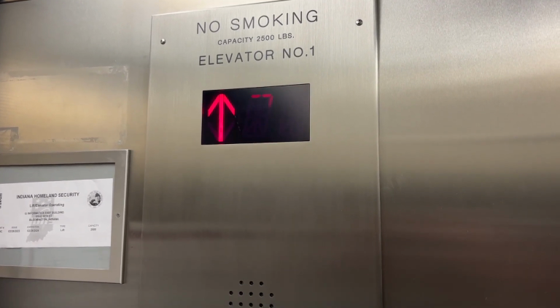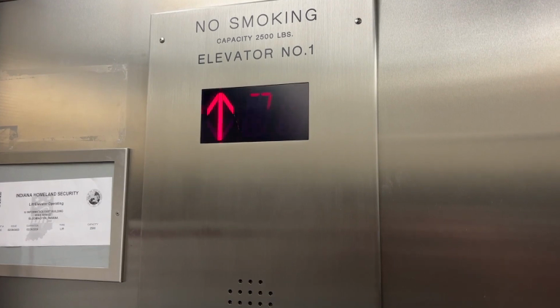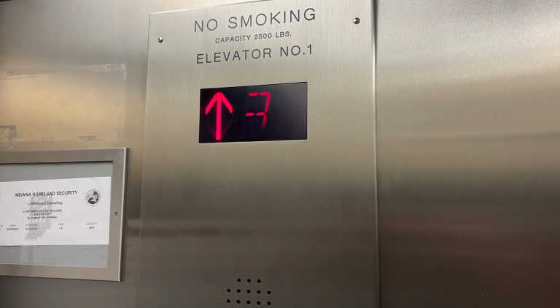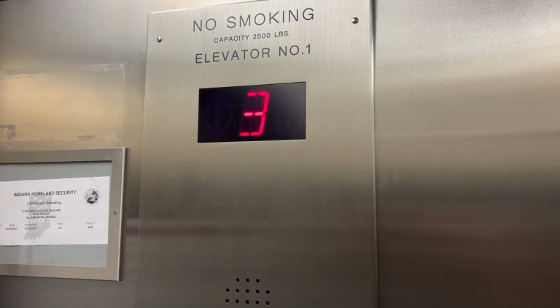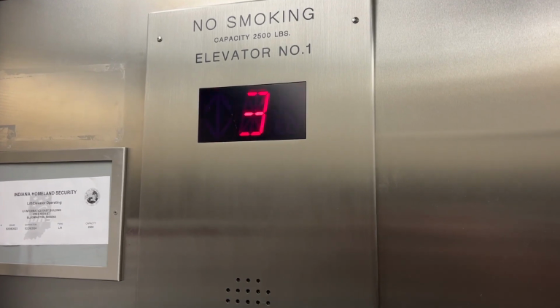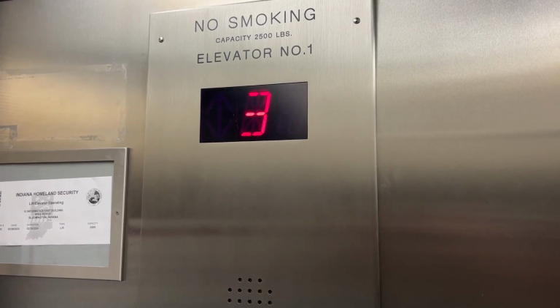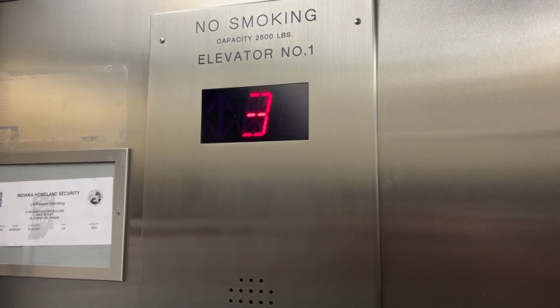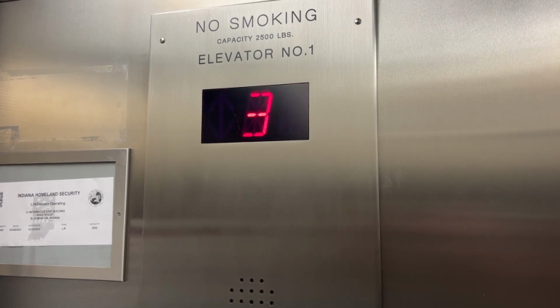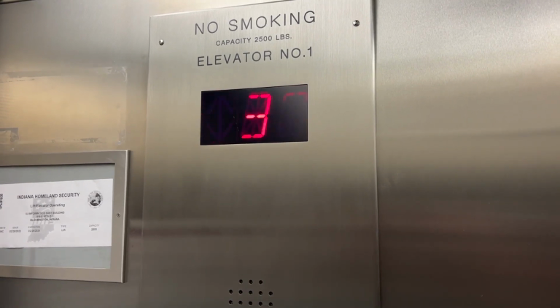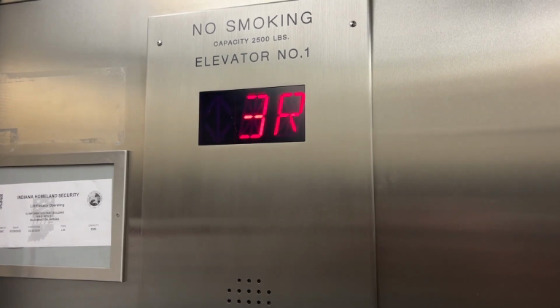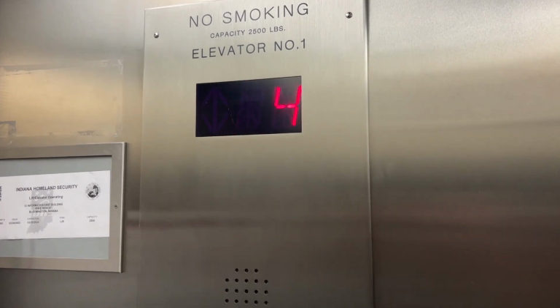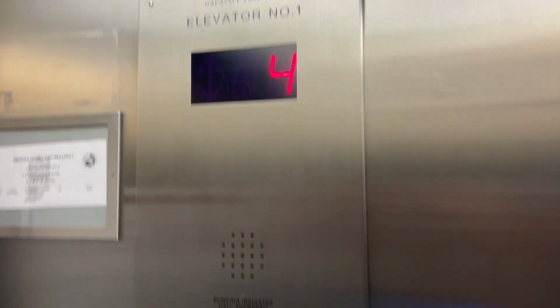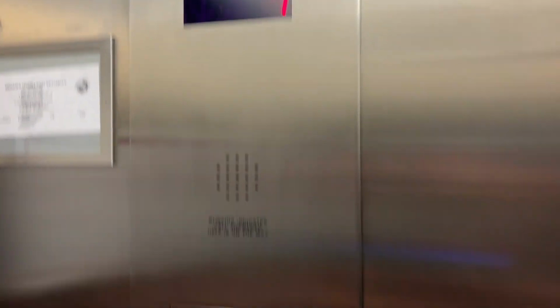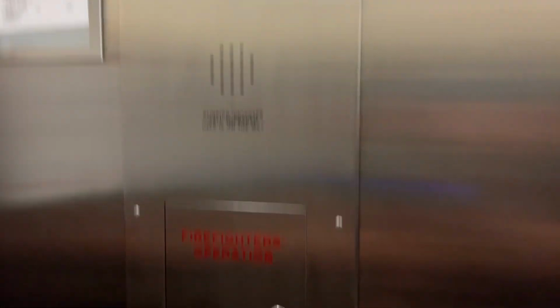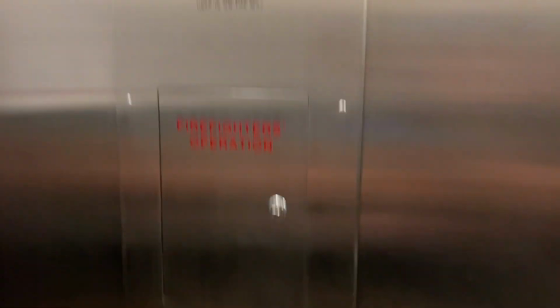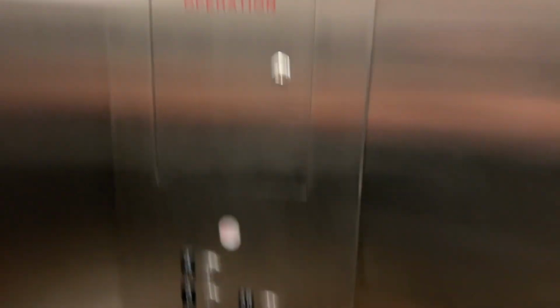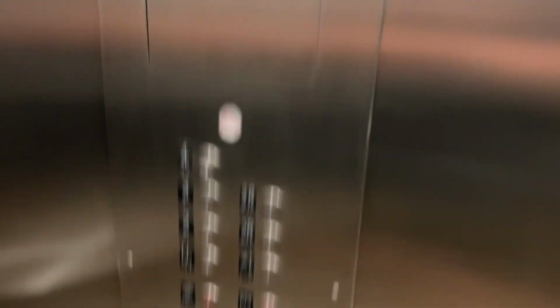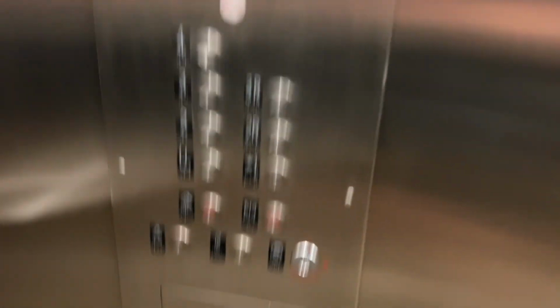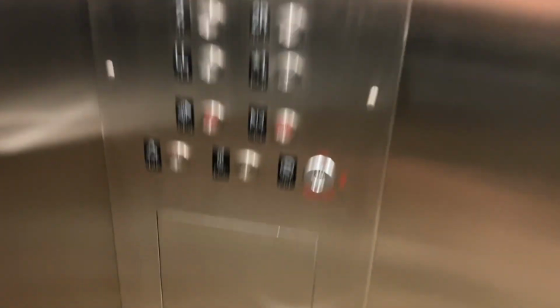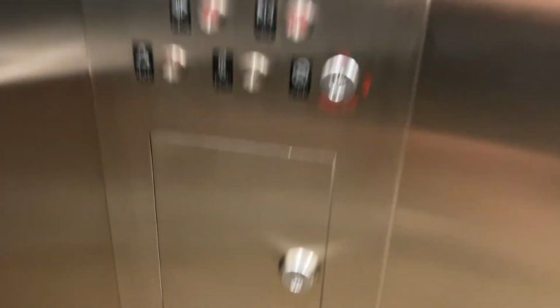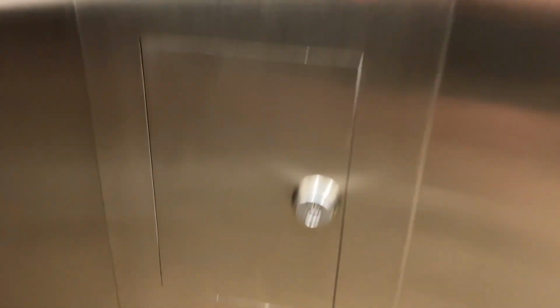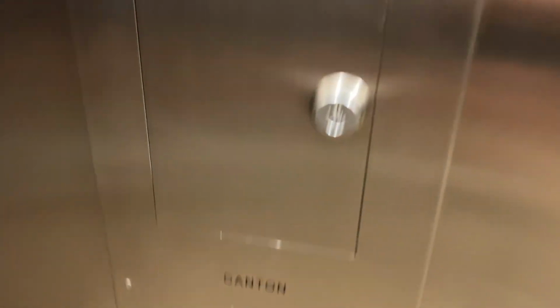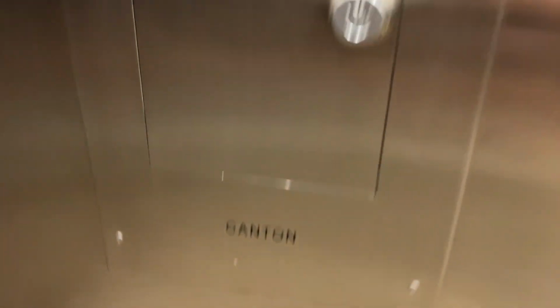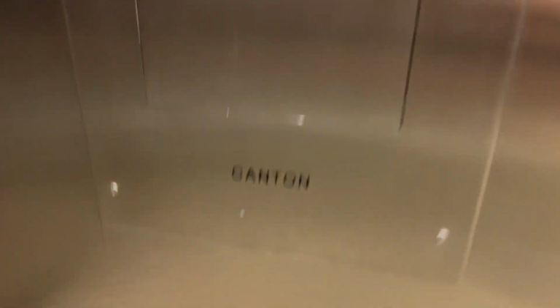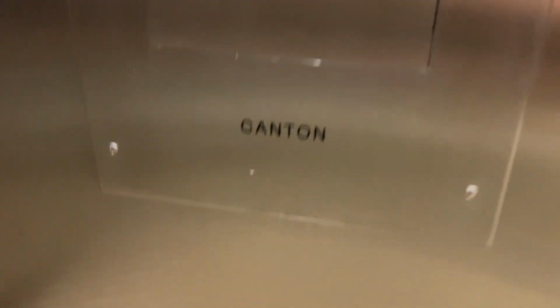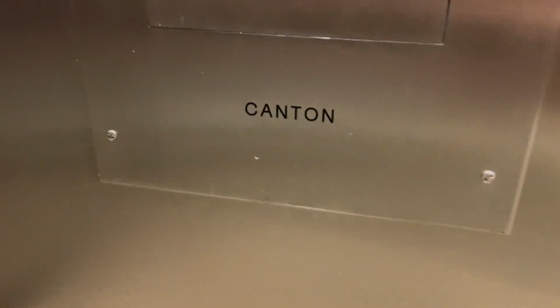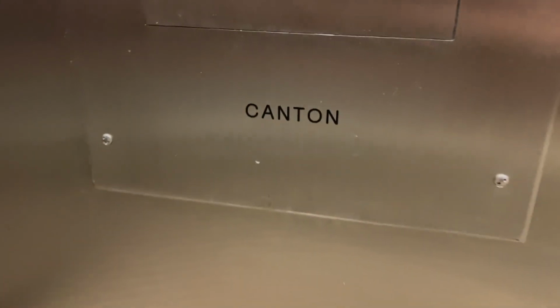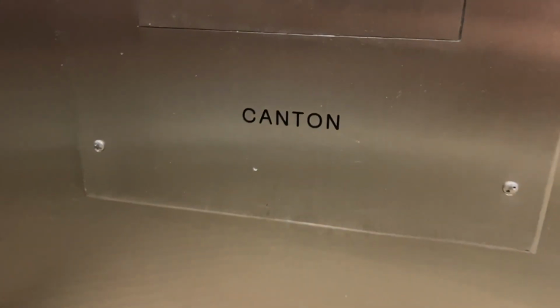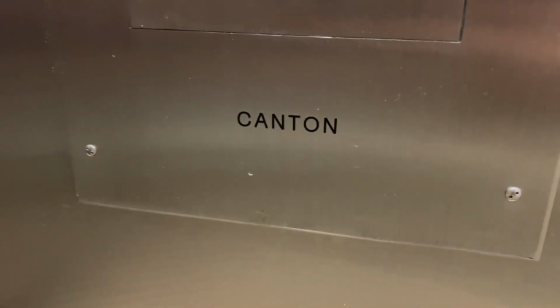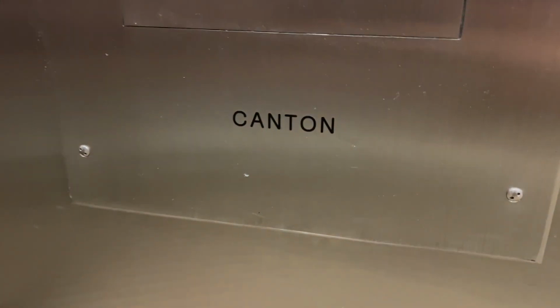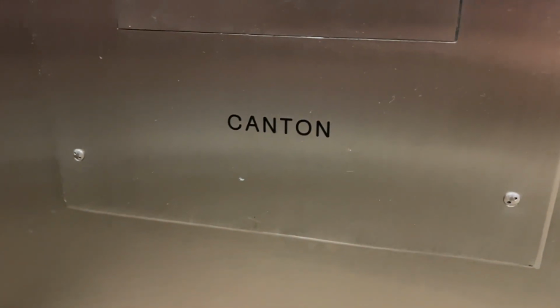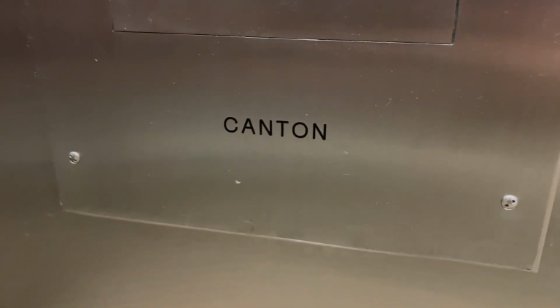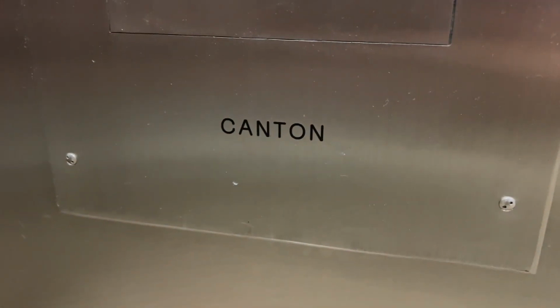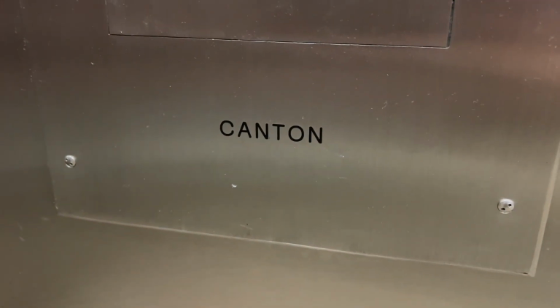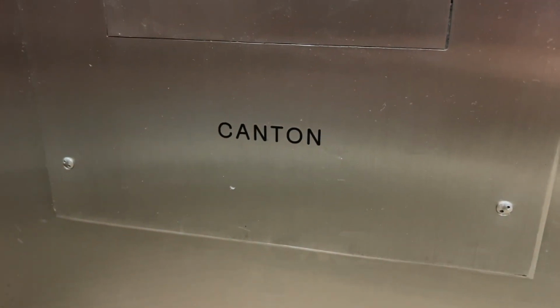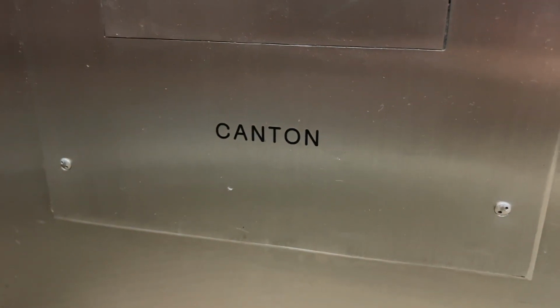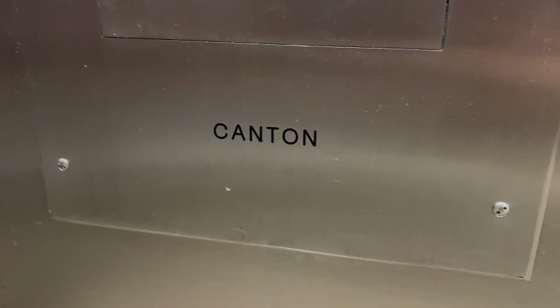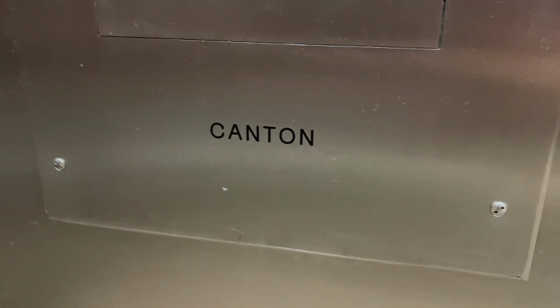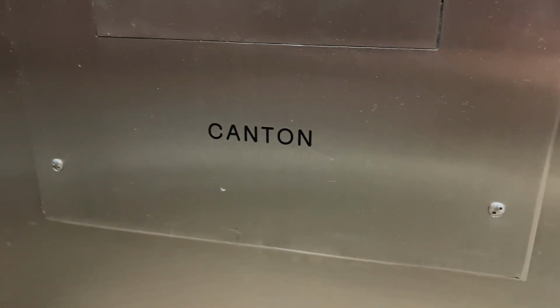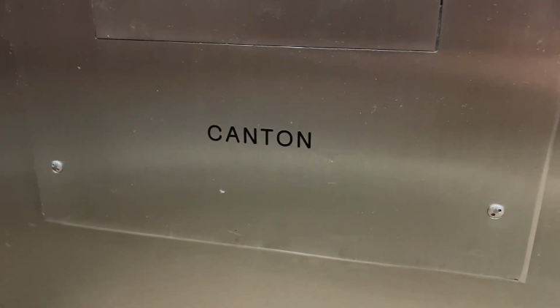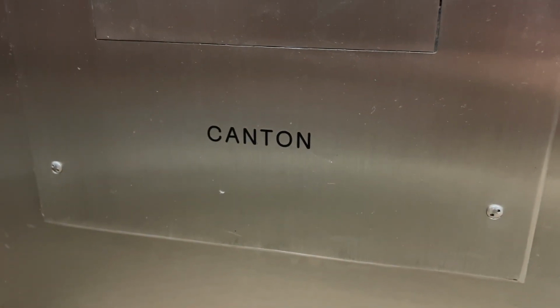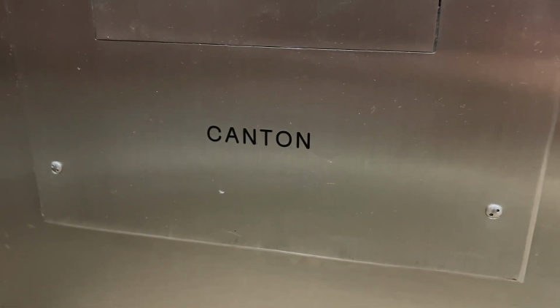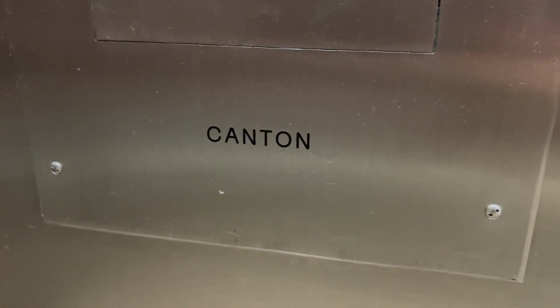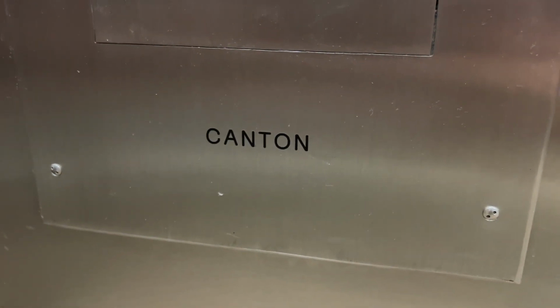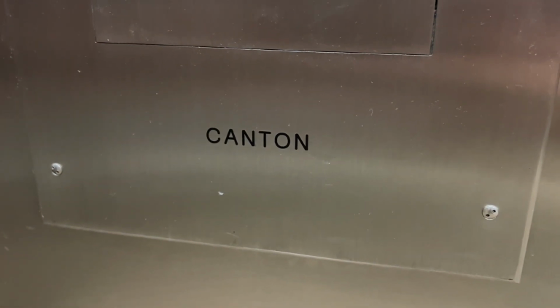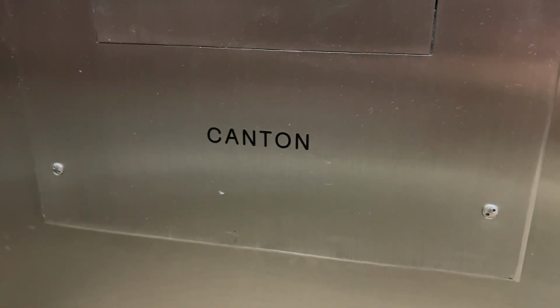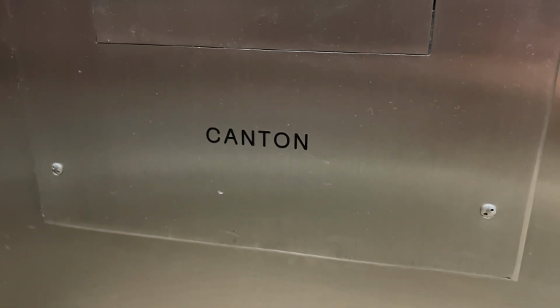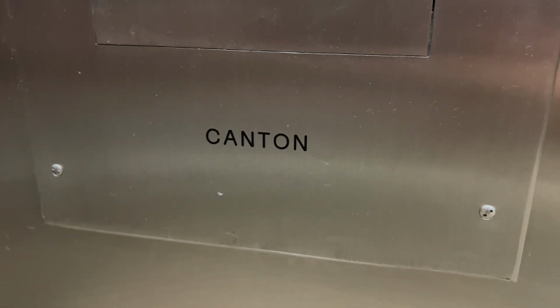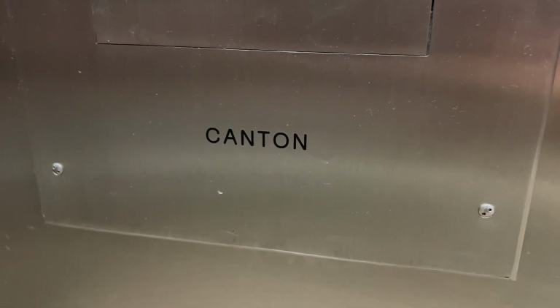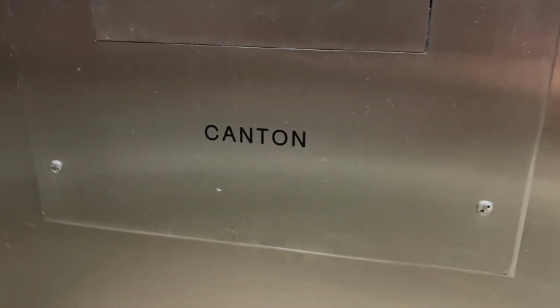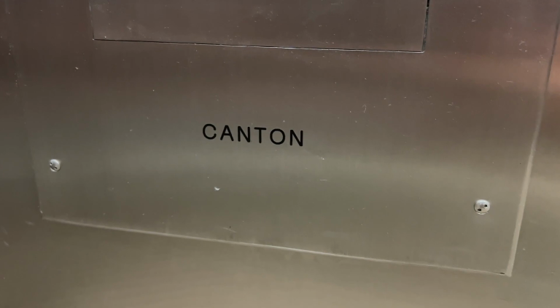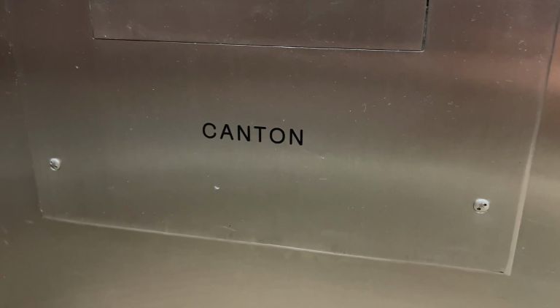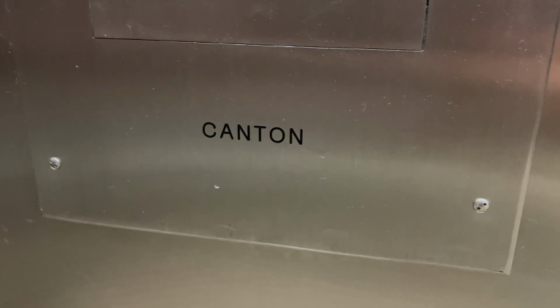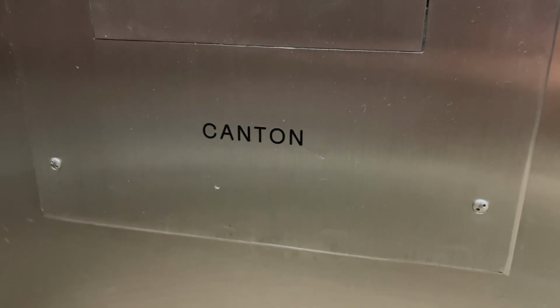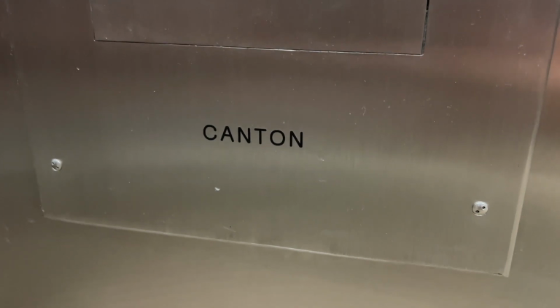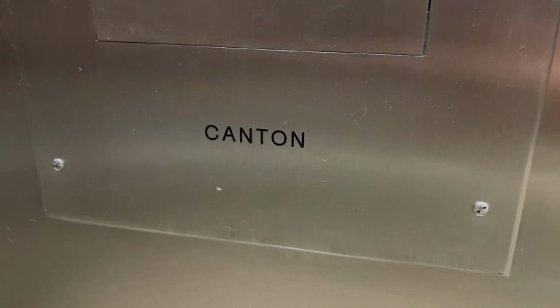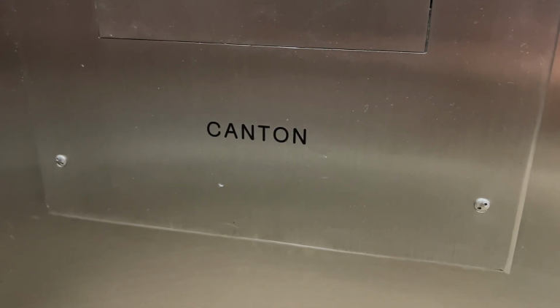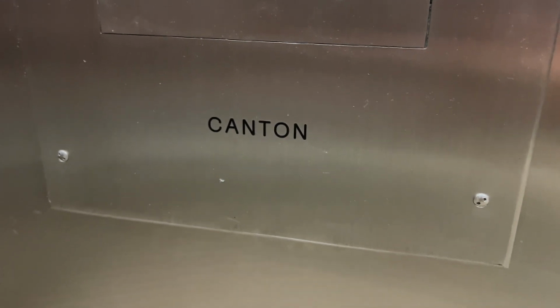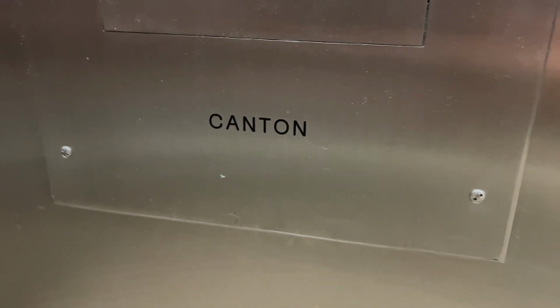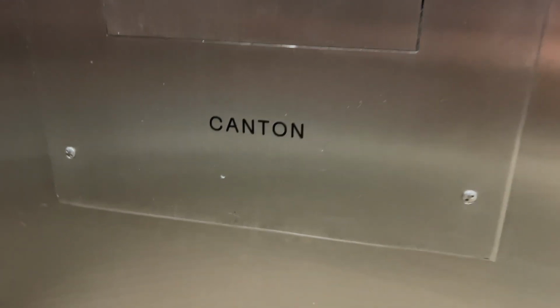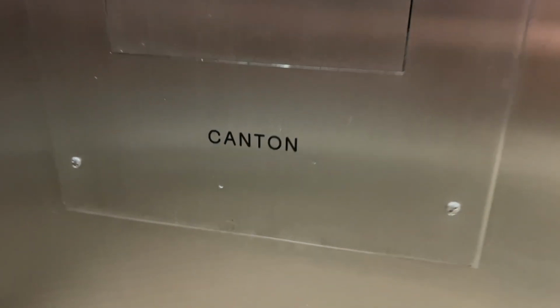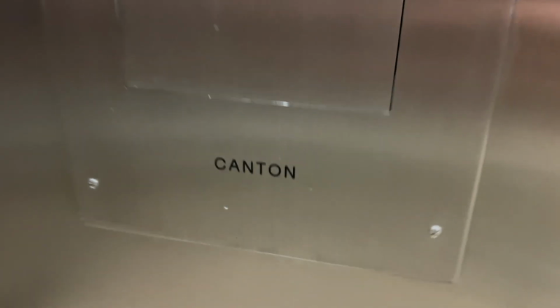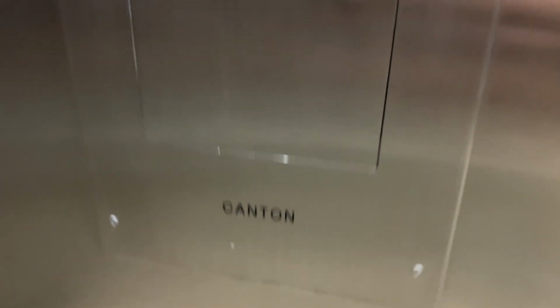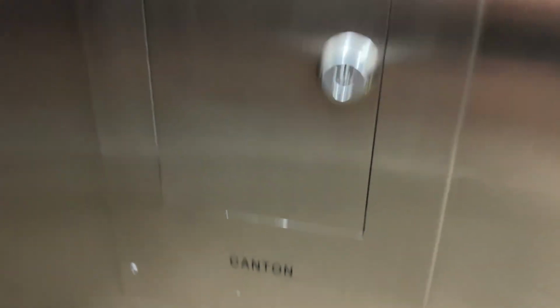It looks like a Murphy. Actually, look at this — Canton. That's odd.